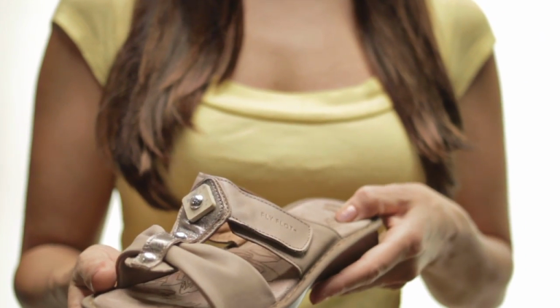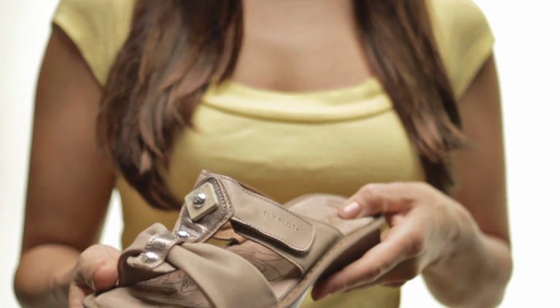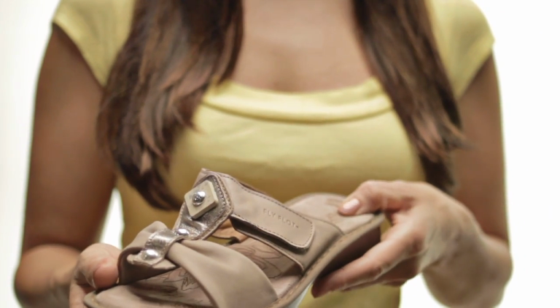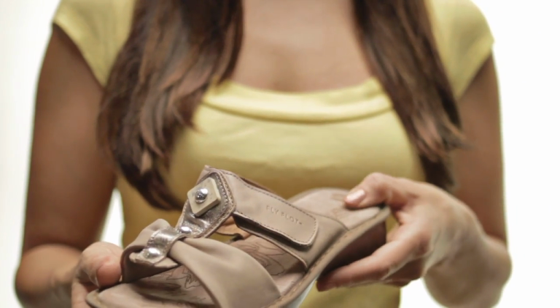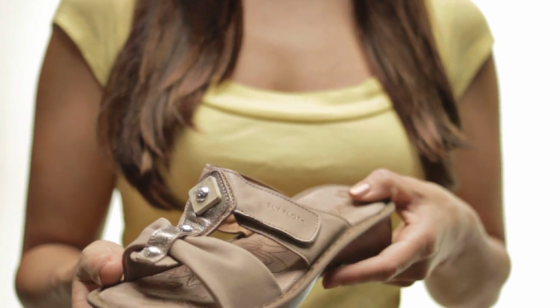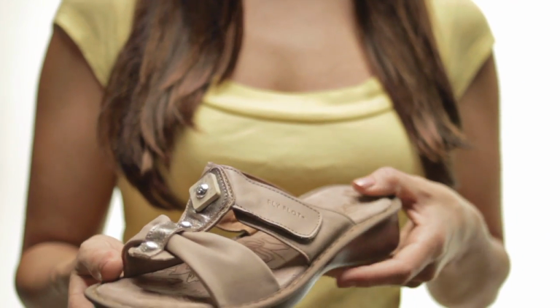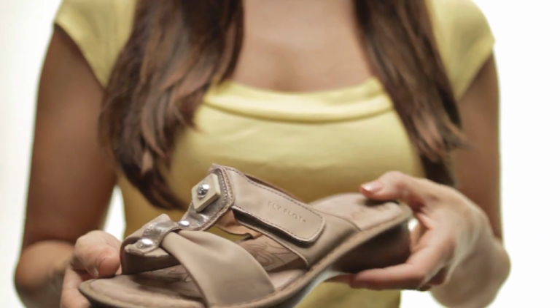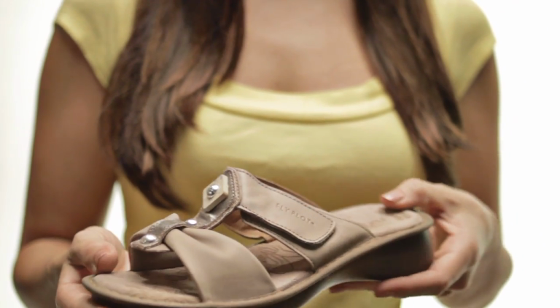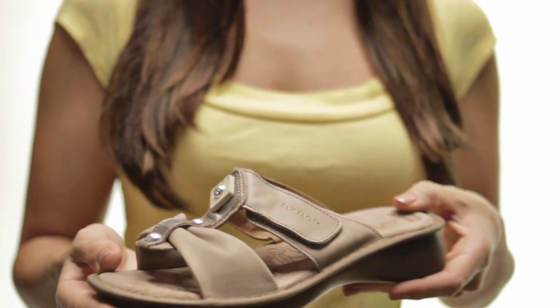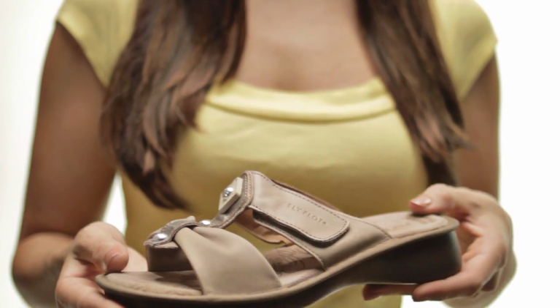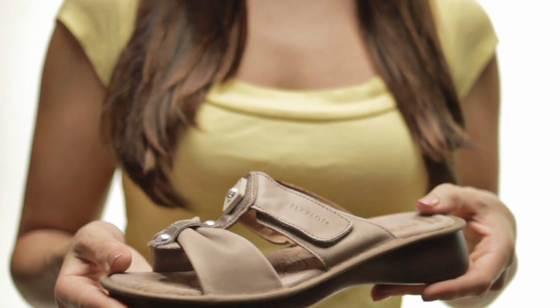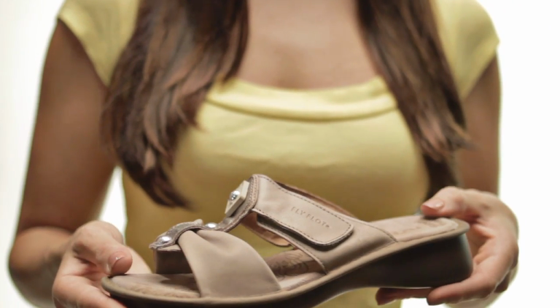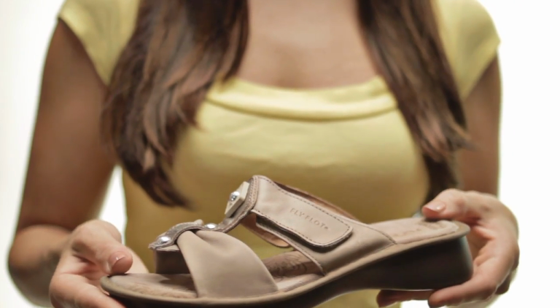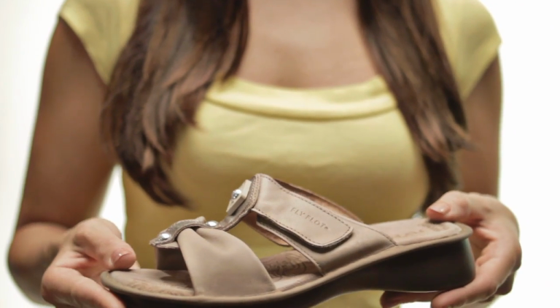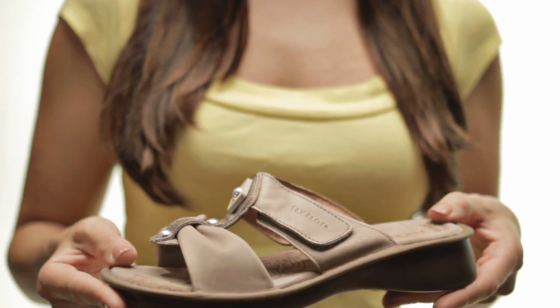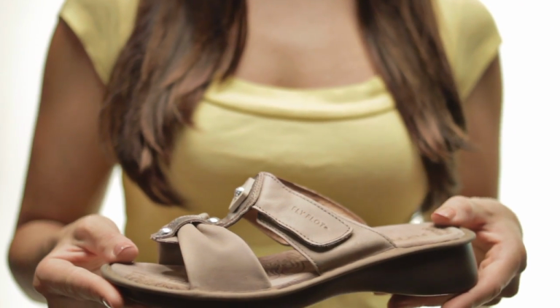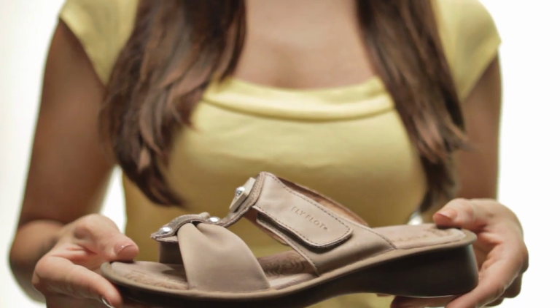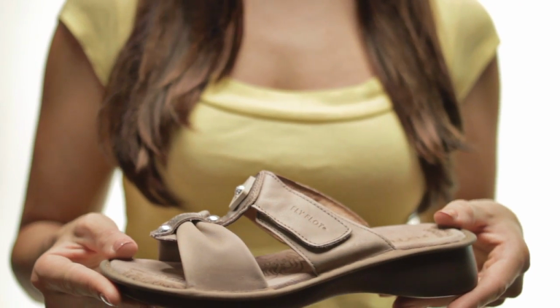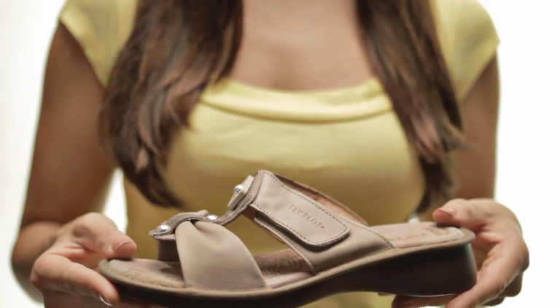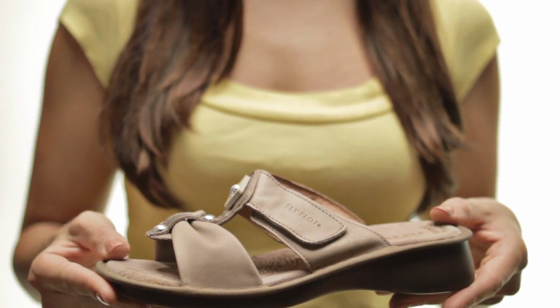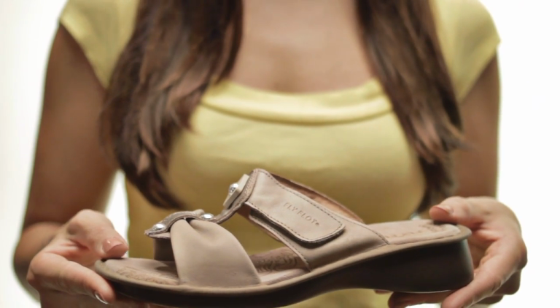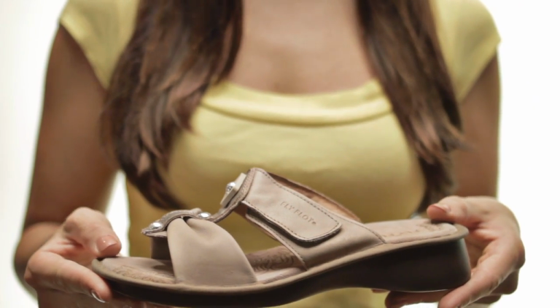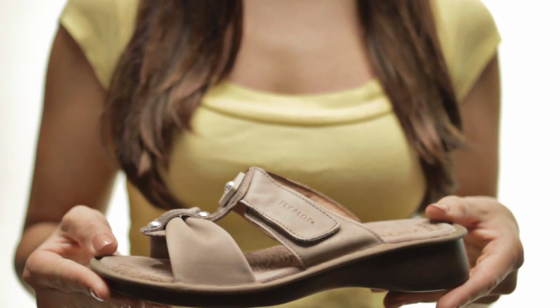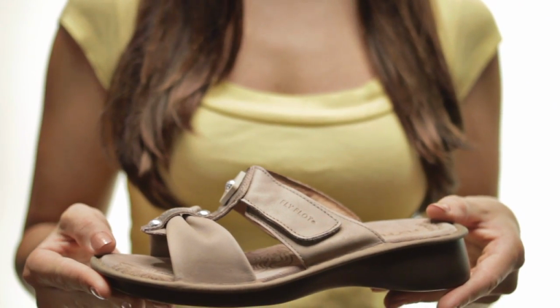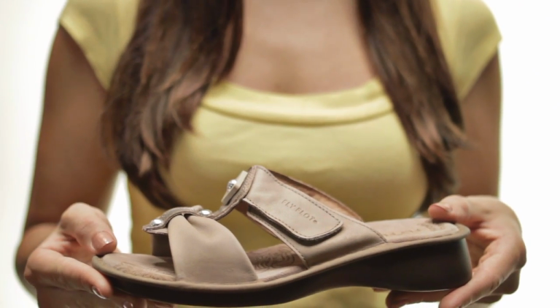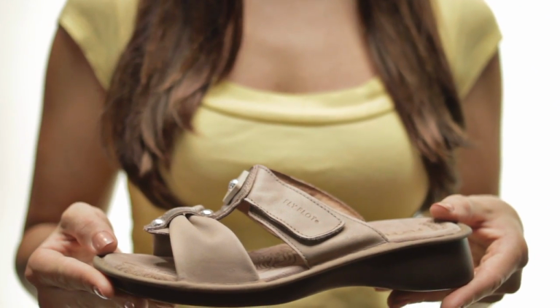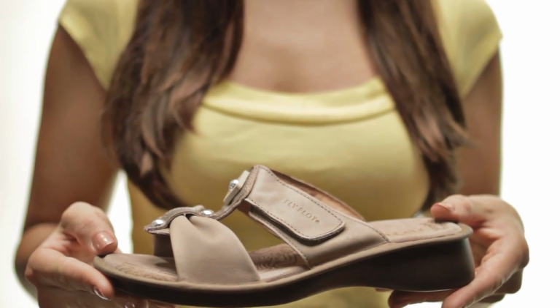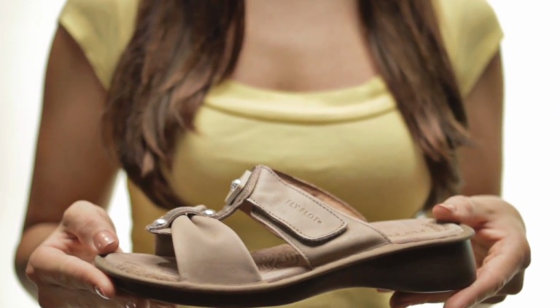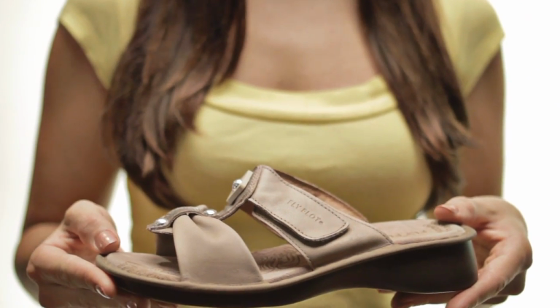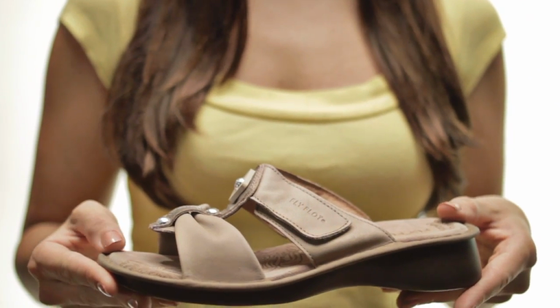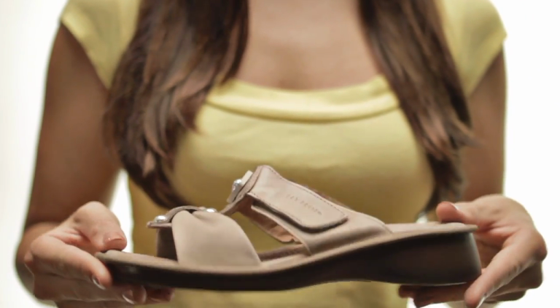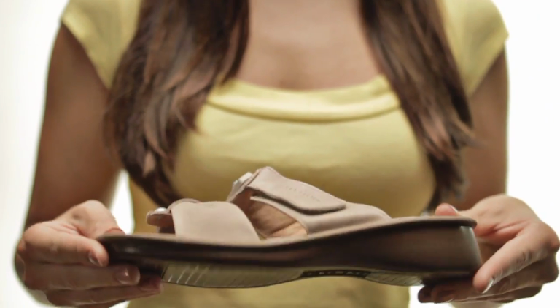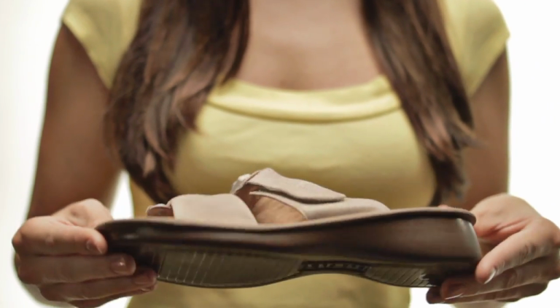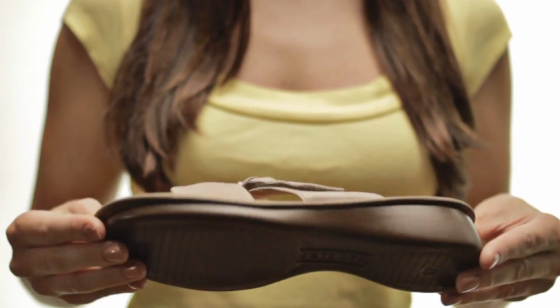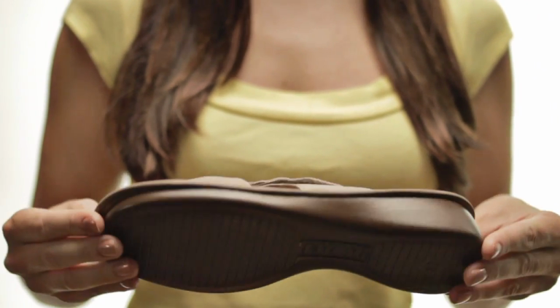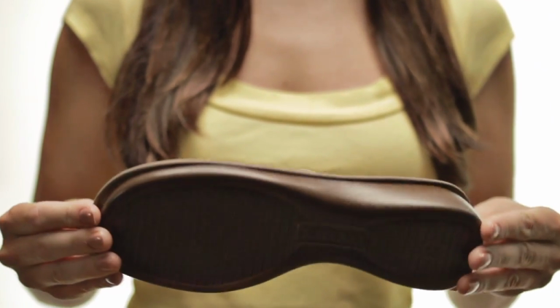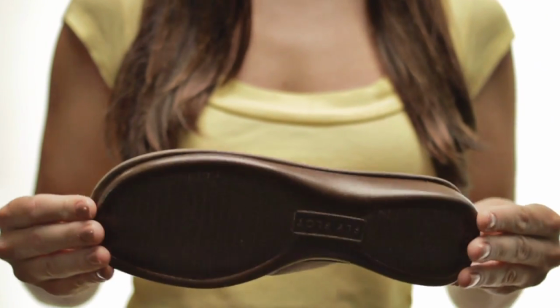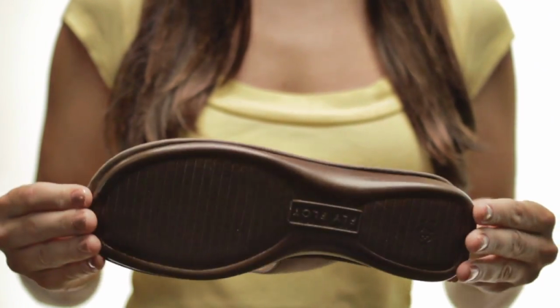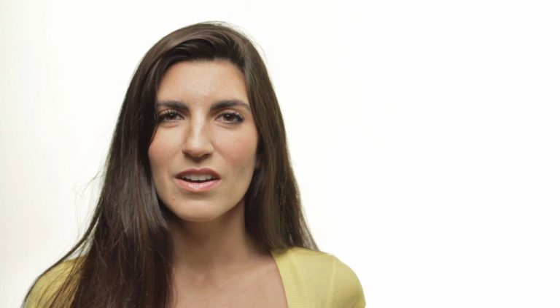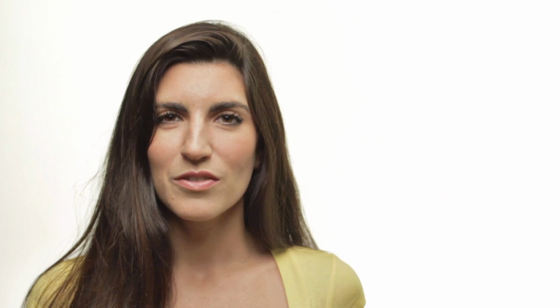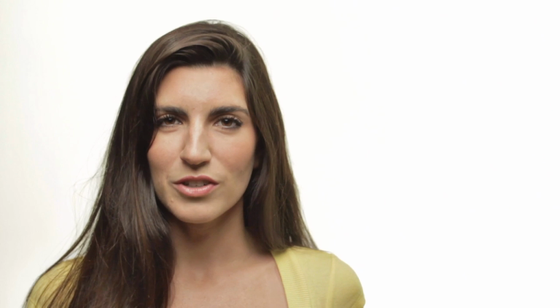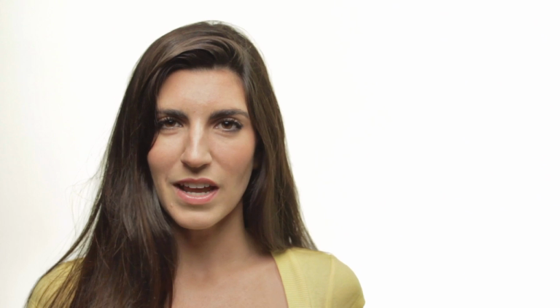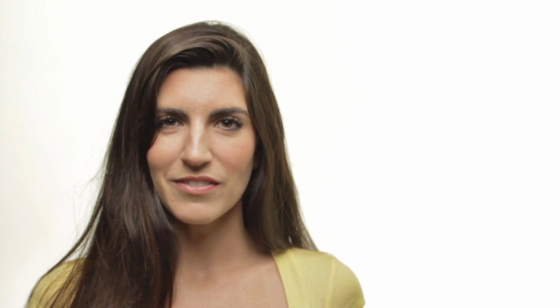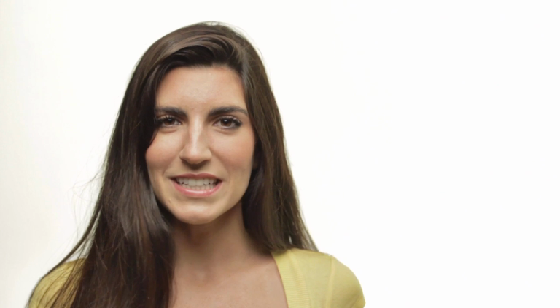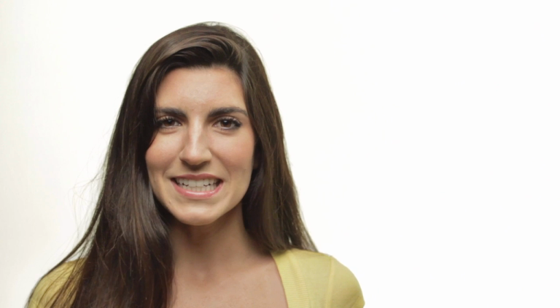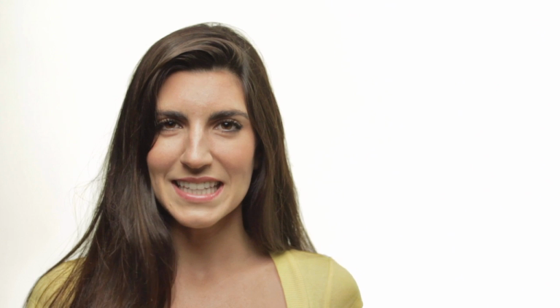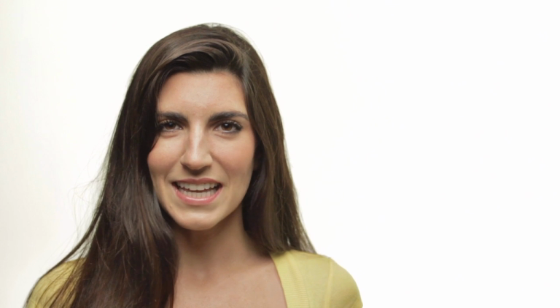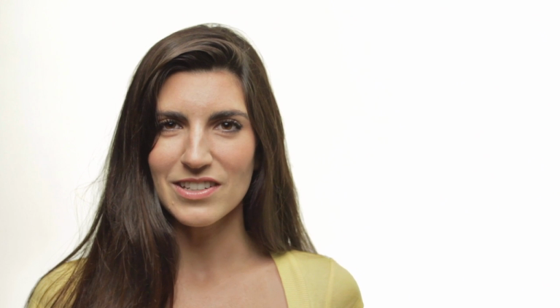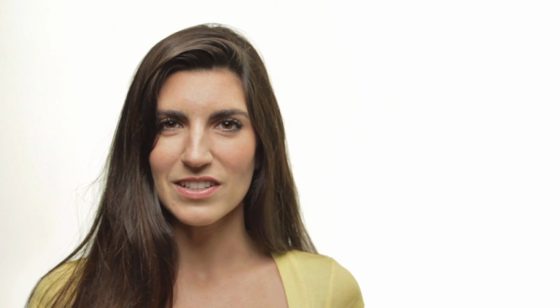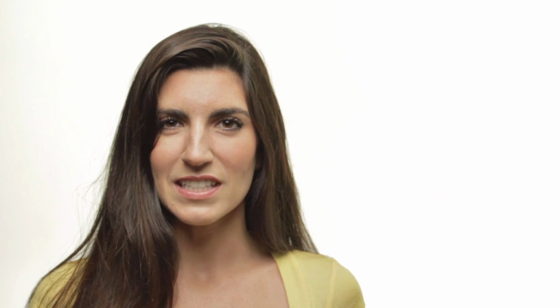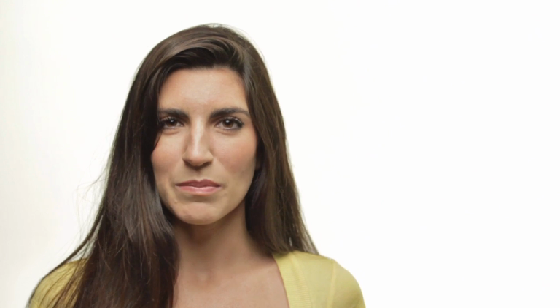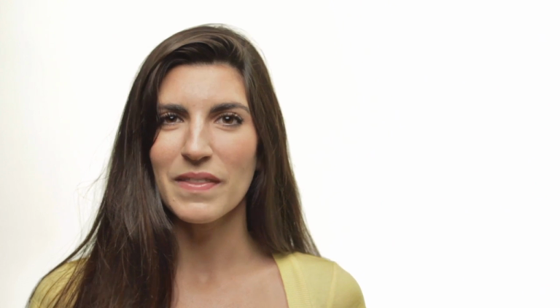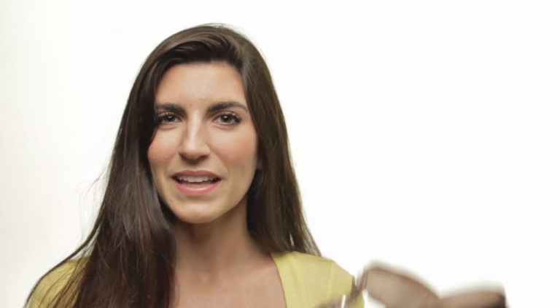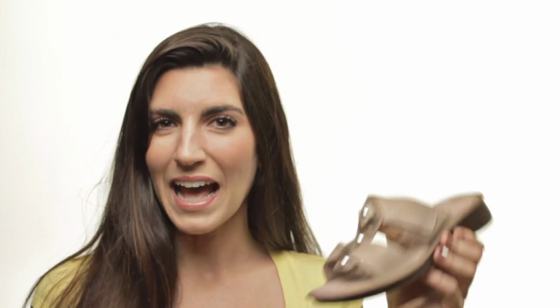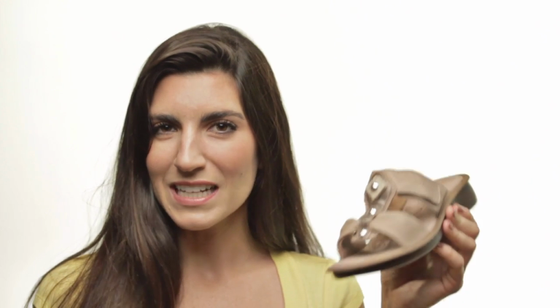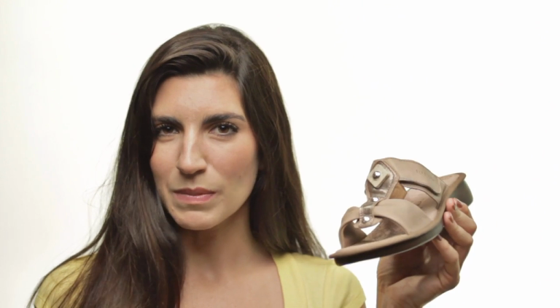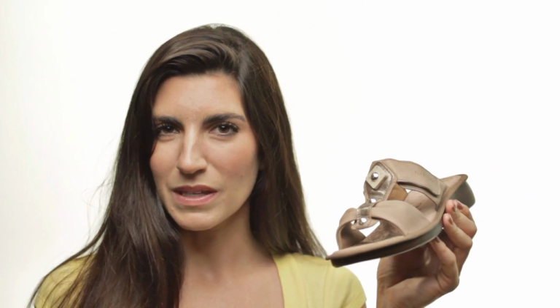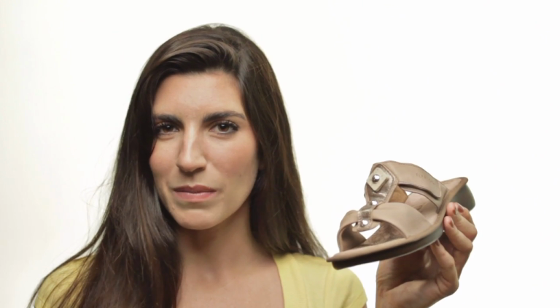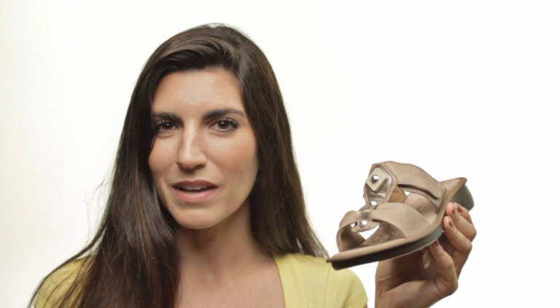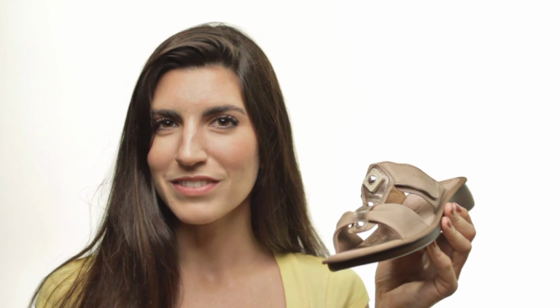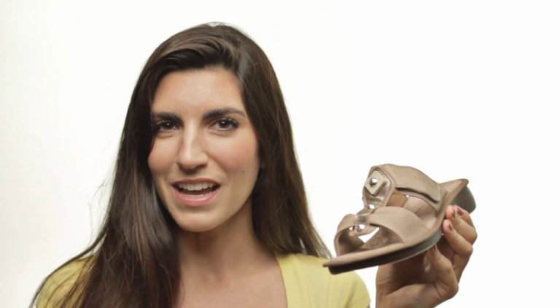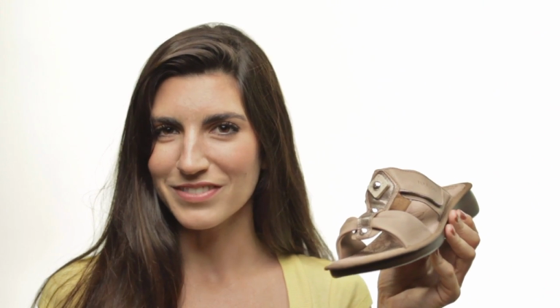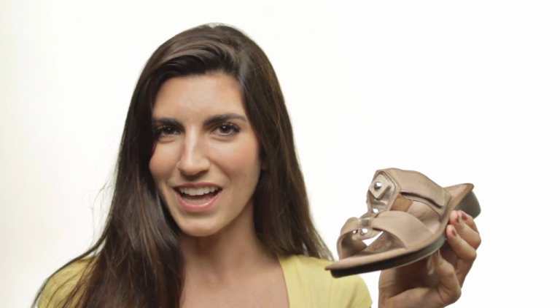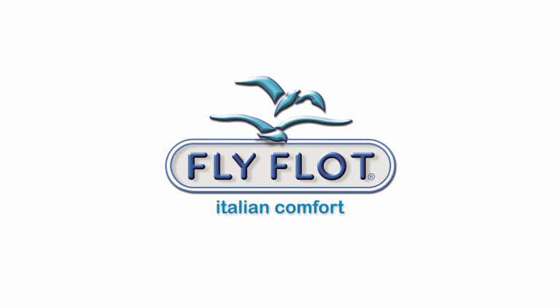while the polyurethane sole keeps your steps light and secure. For an everyday sandal, slip on the Caspian by Flyflat.